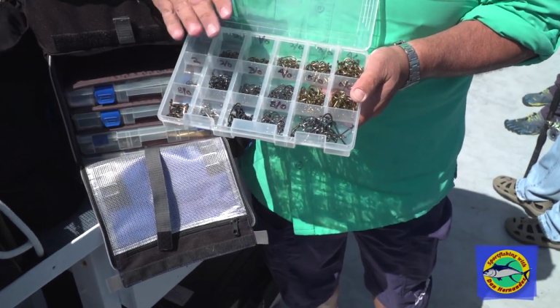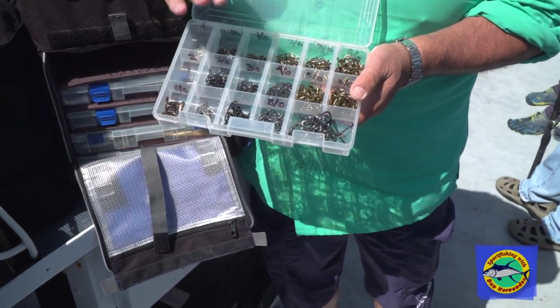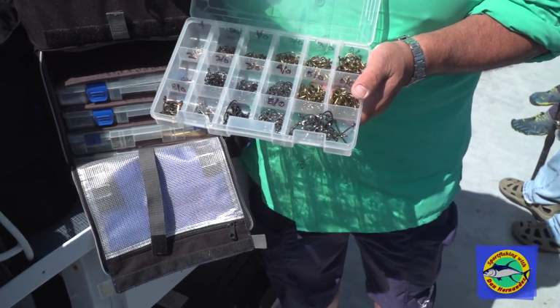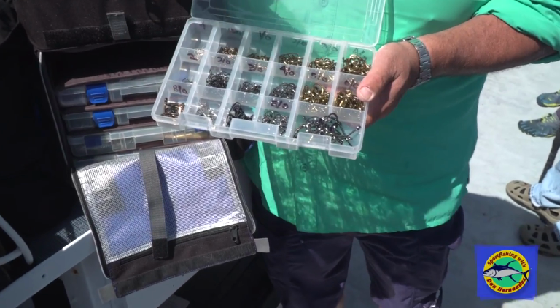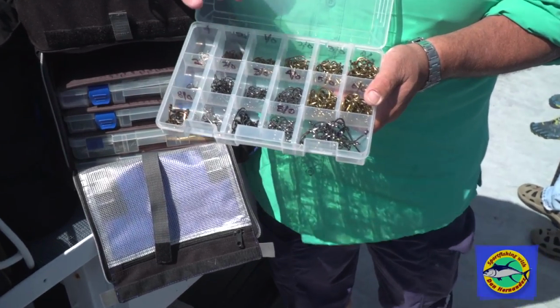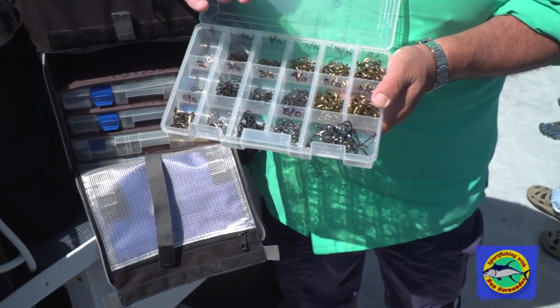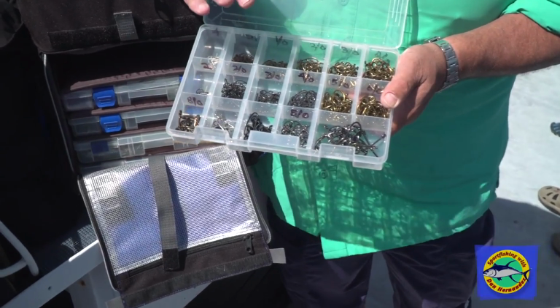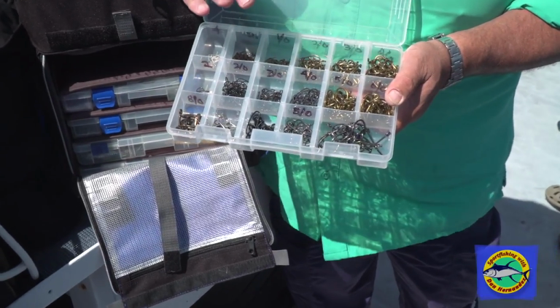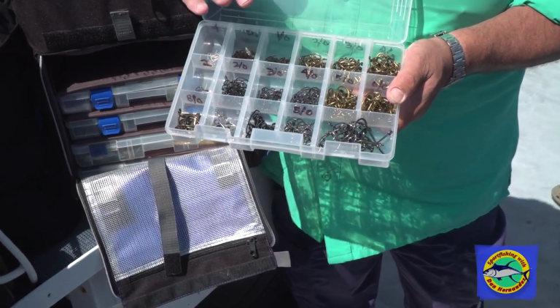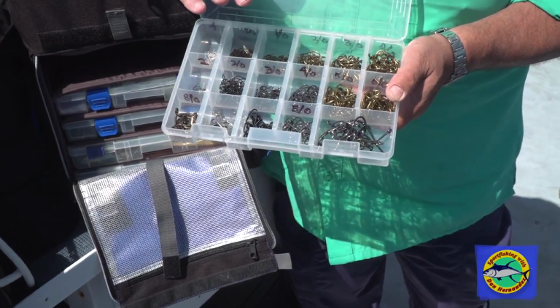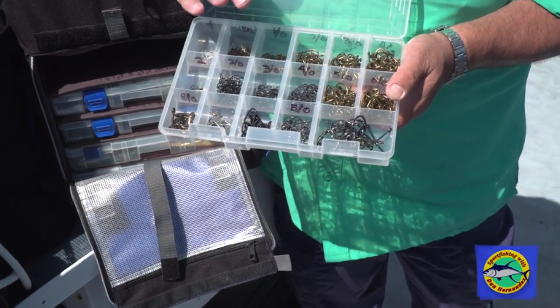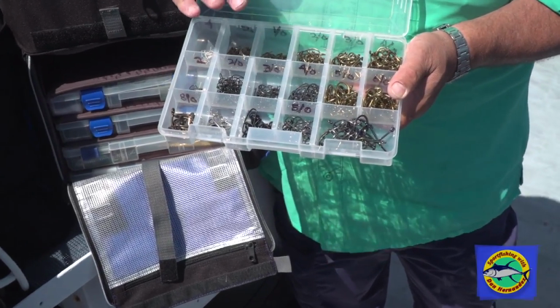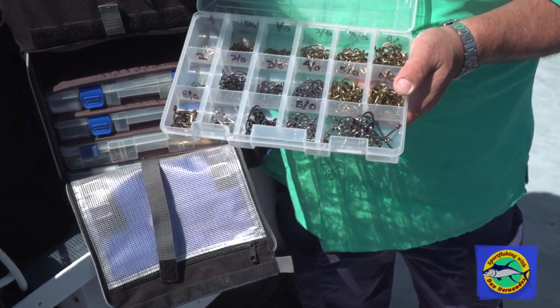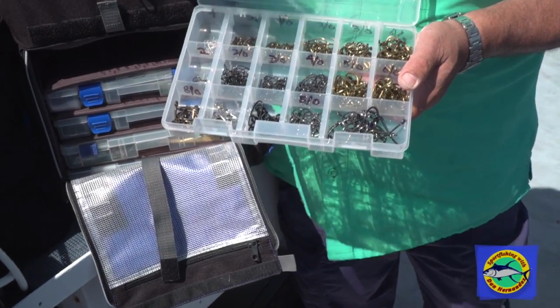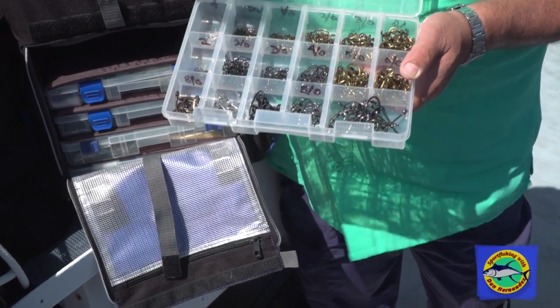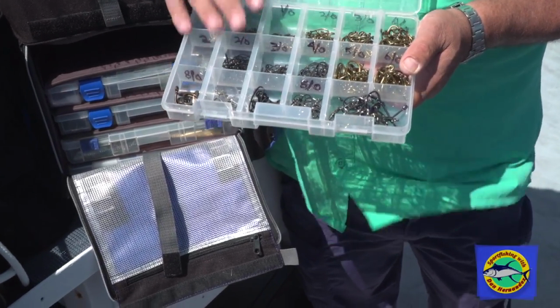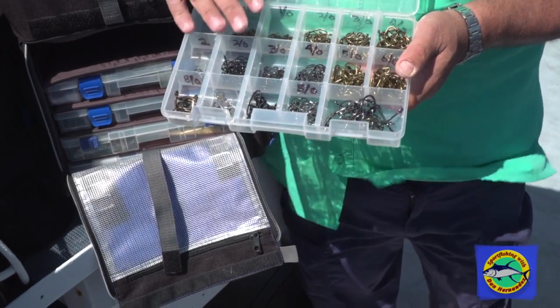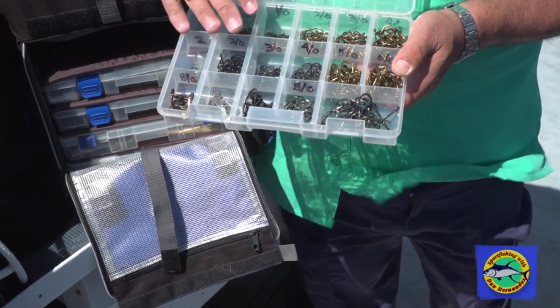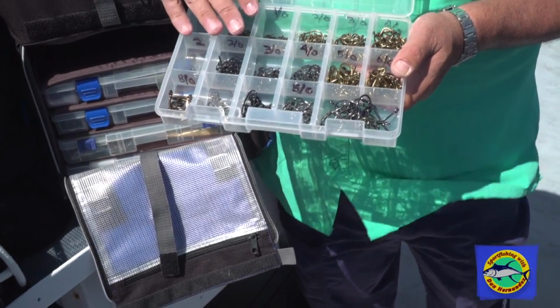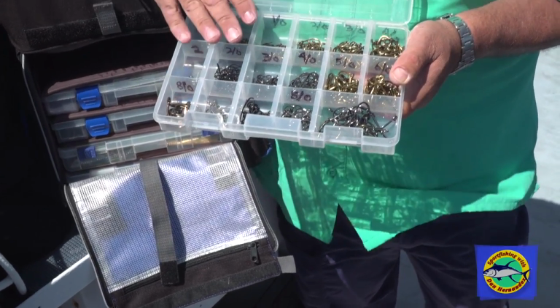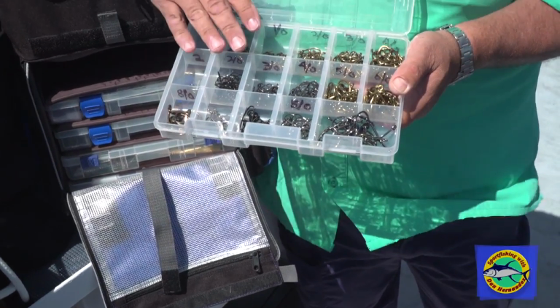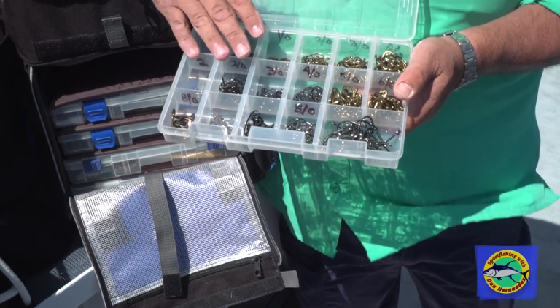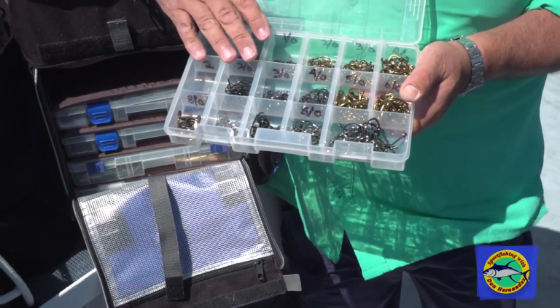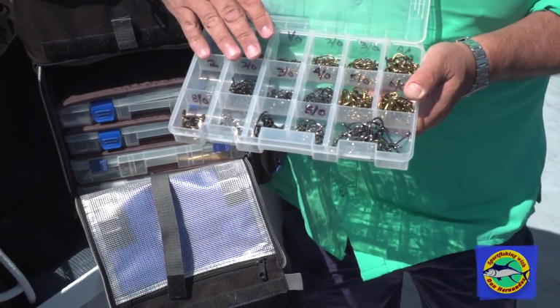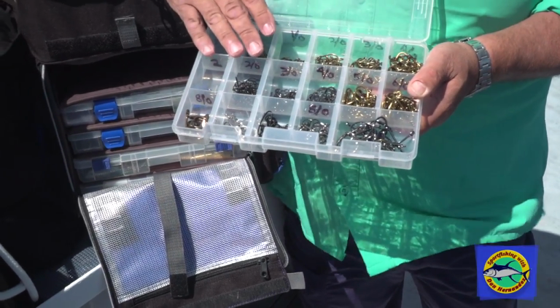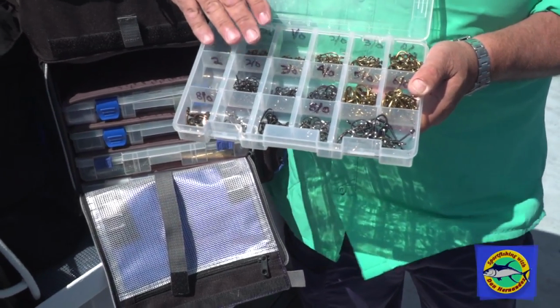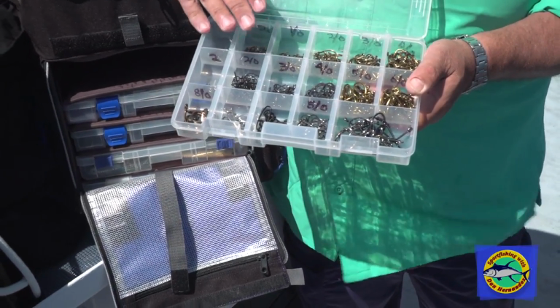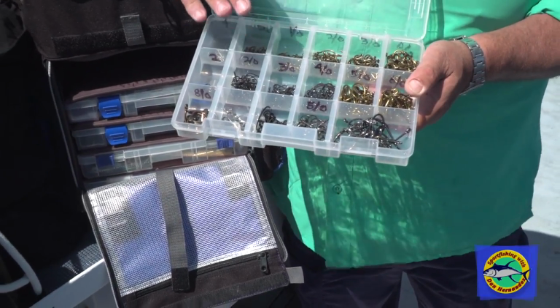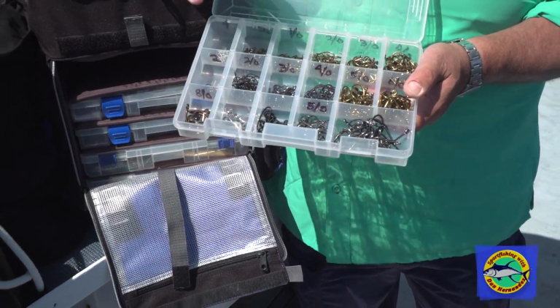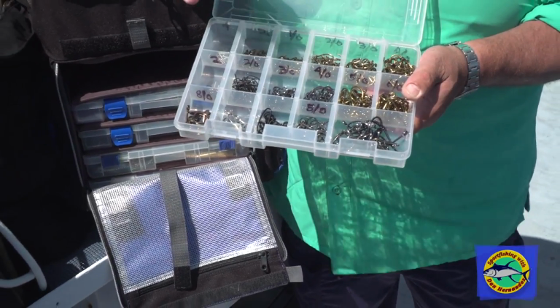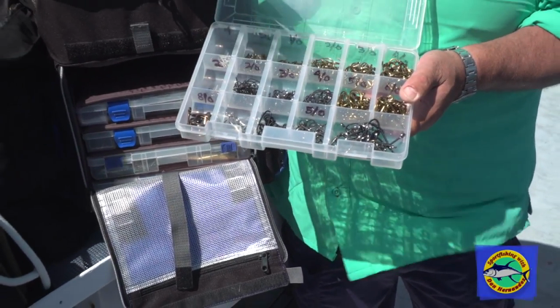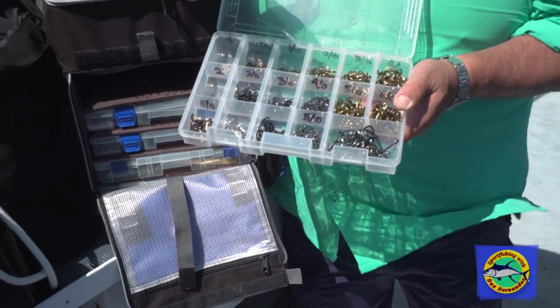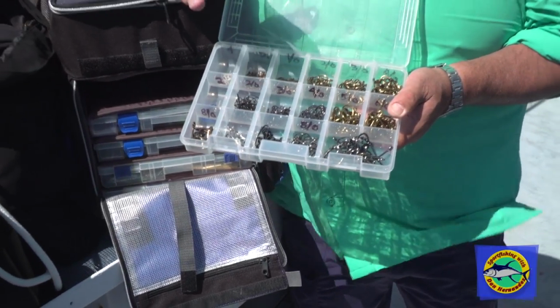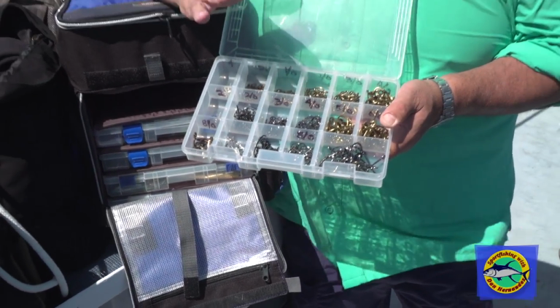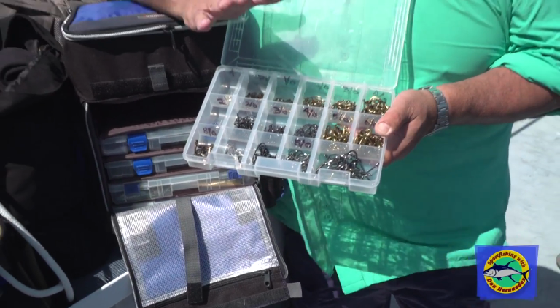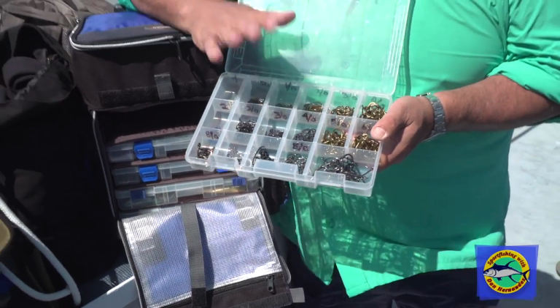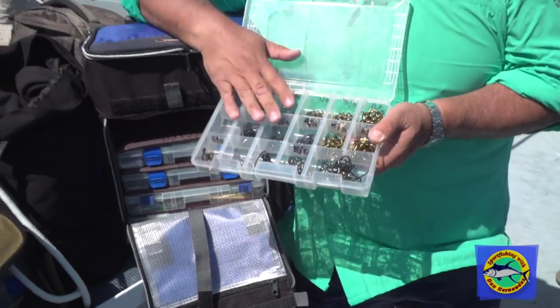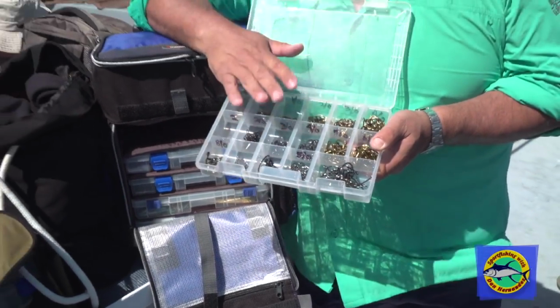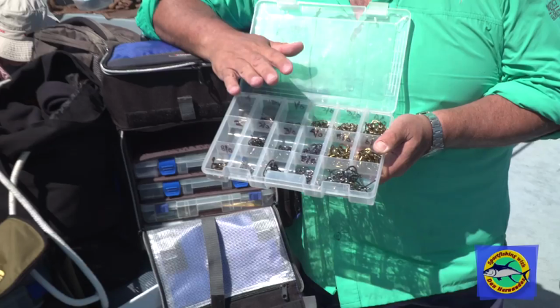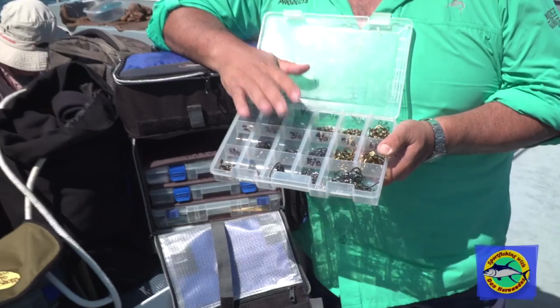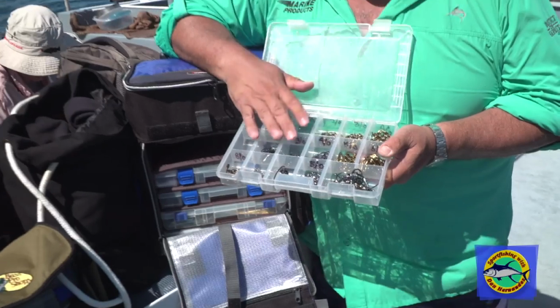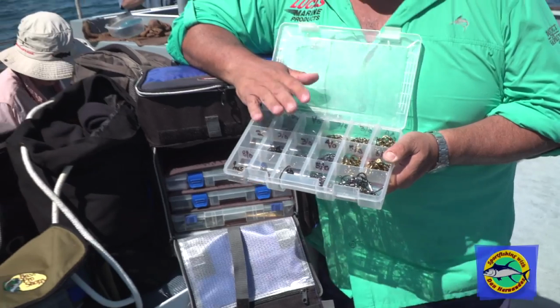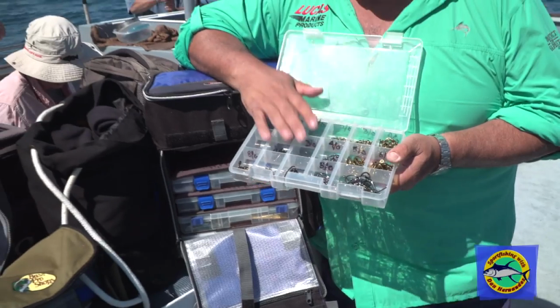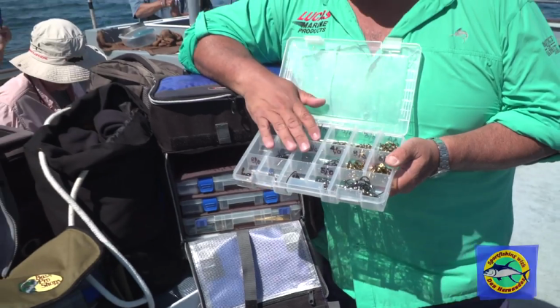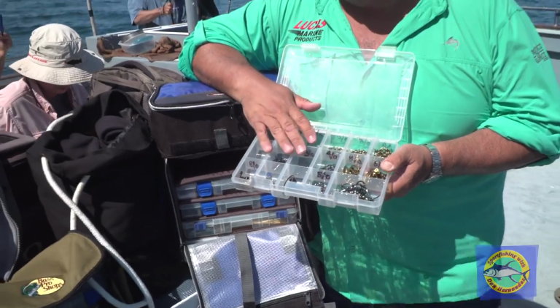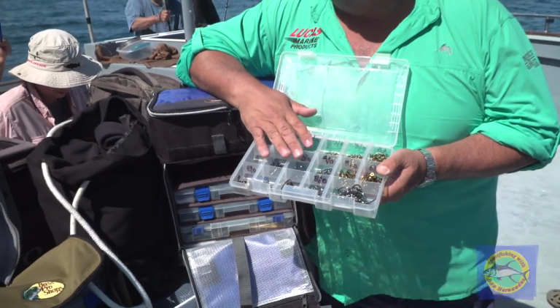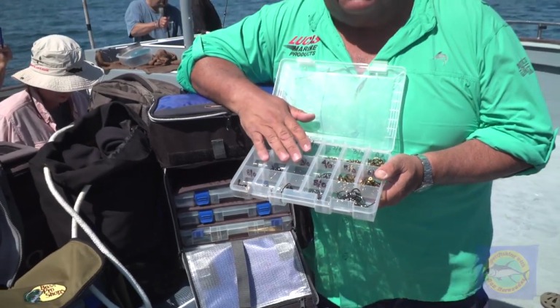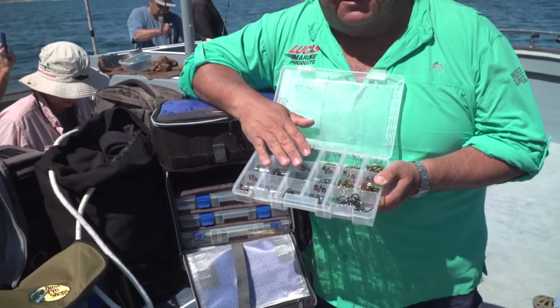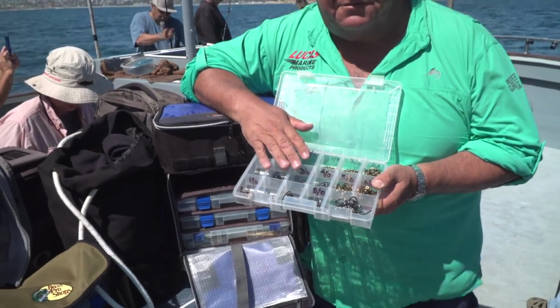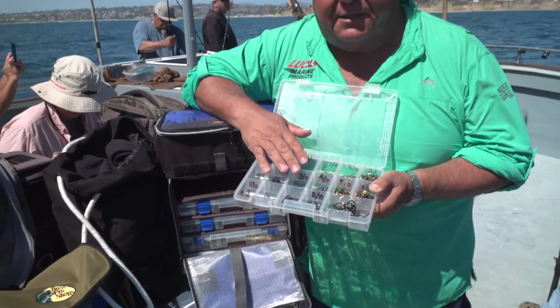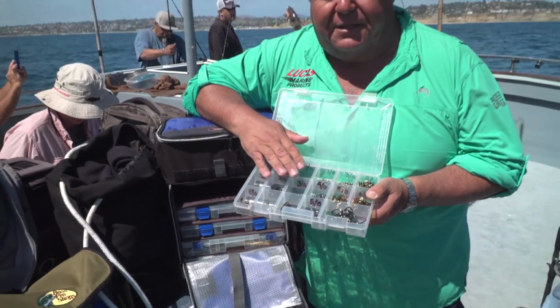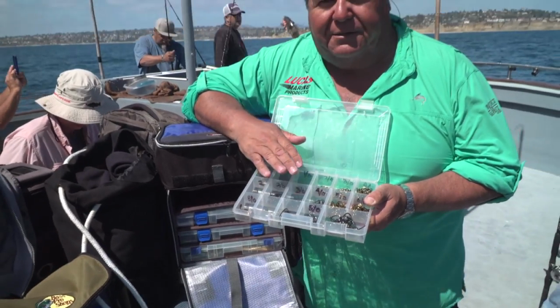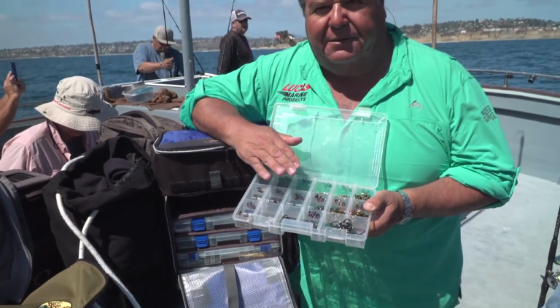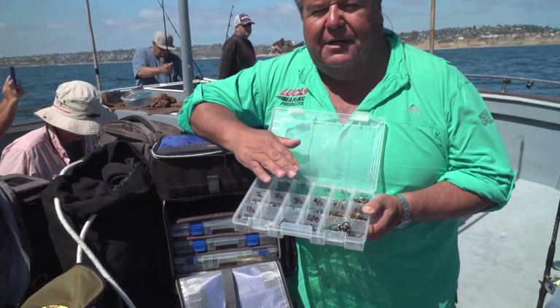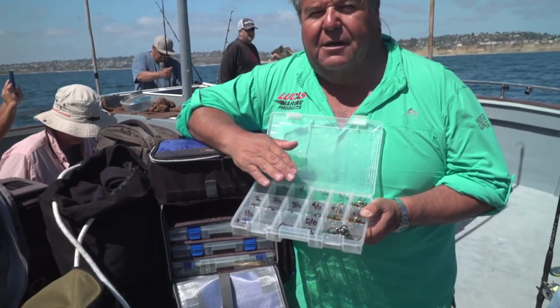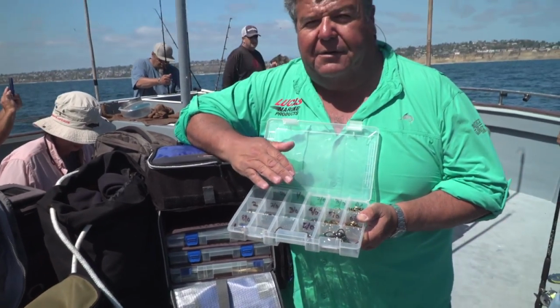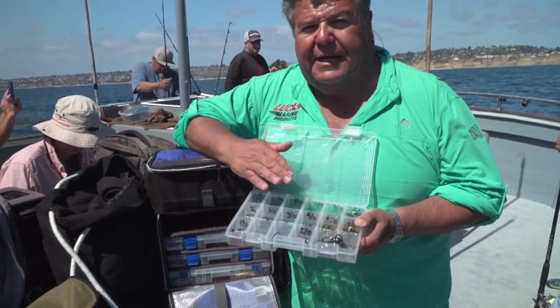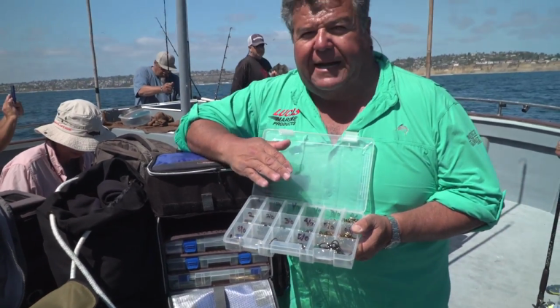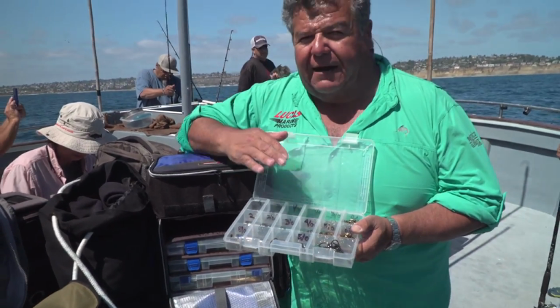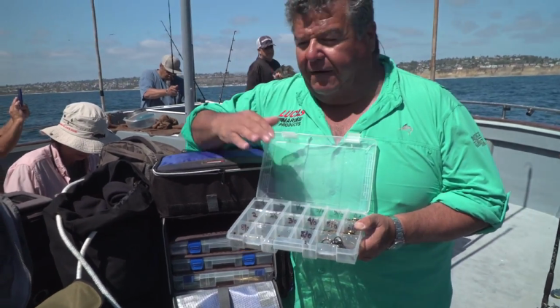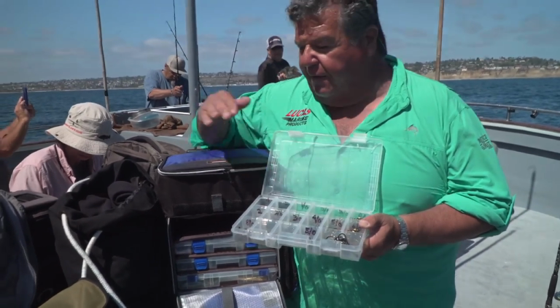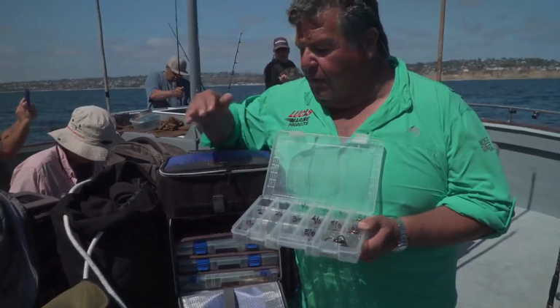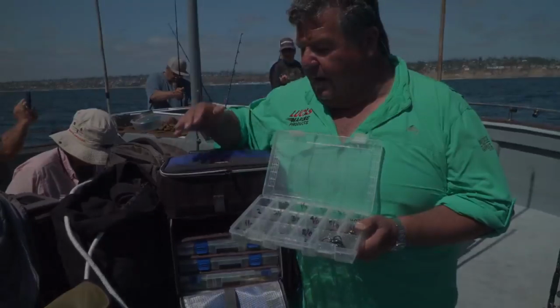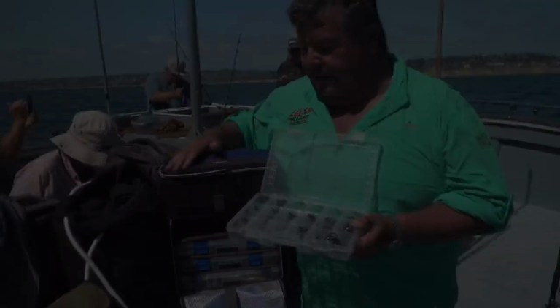So that's this week's tip. Be prepared when you go fishing and carry a large selection of hooks with you when you head out on the water.